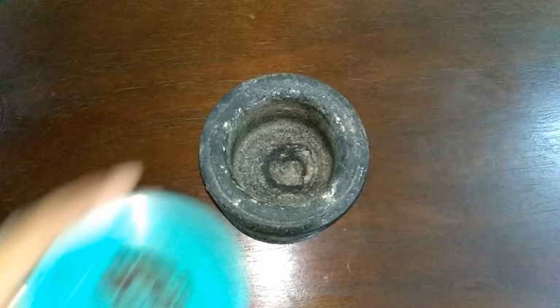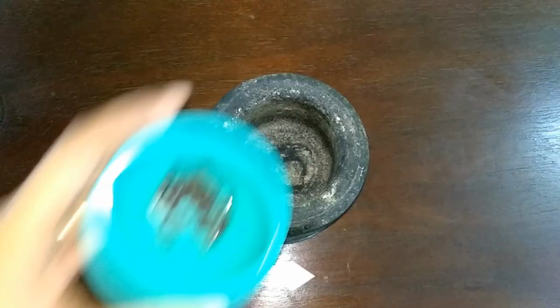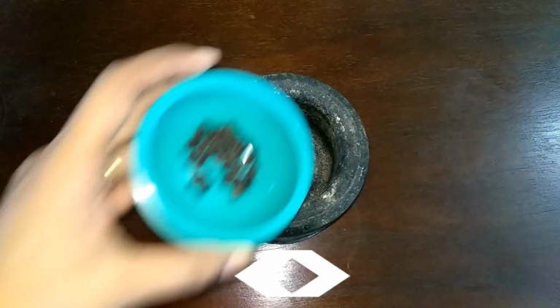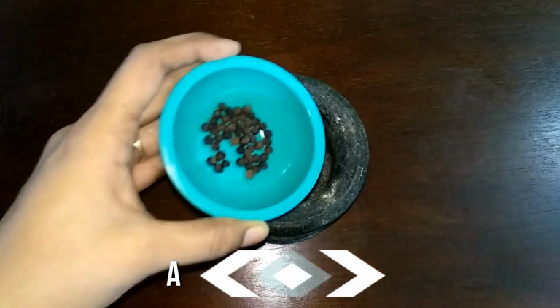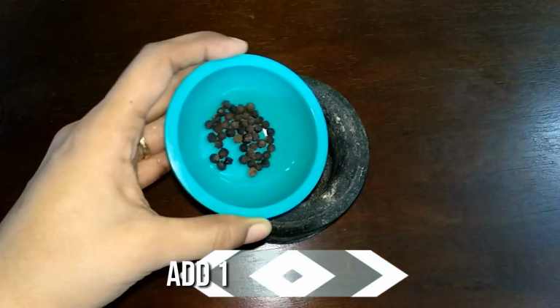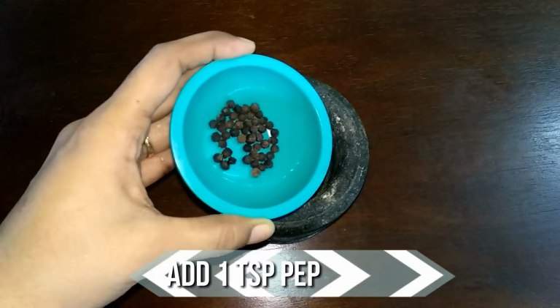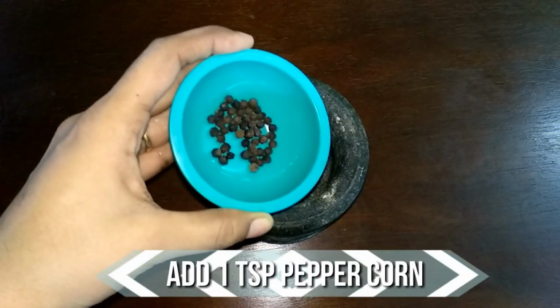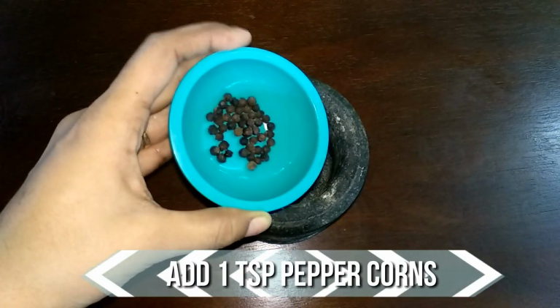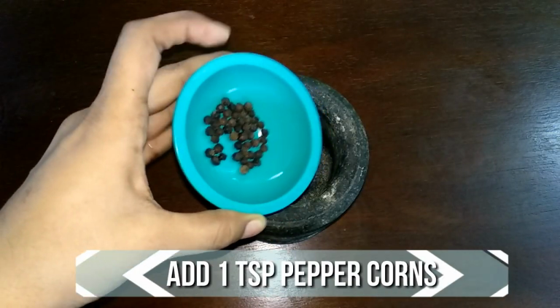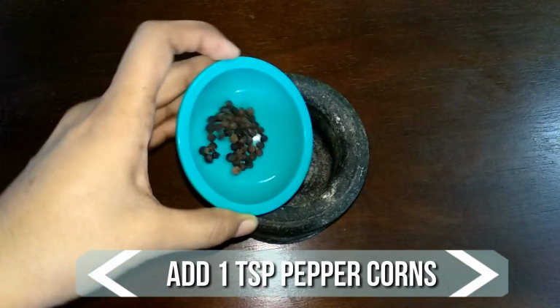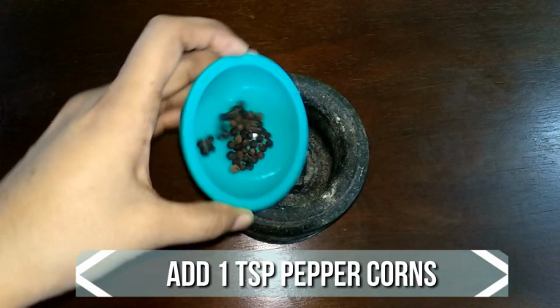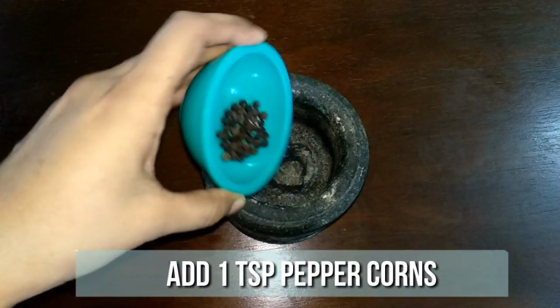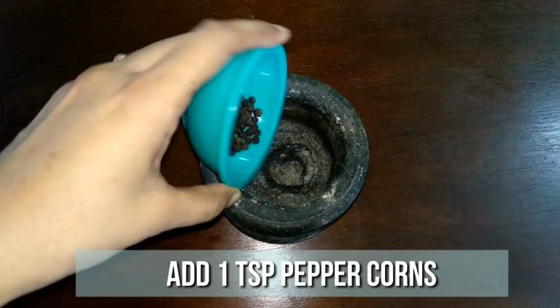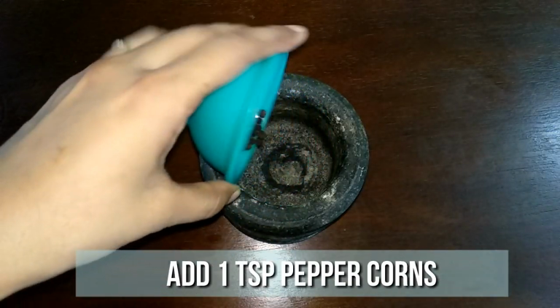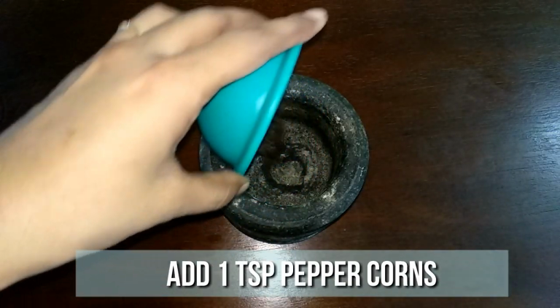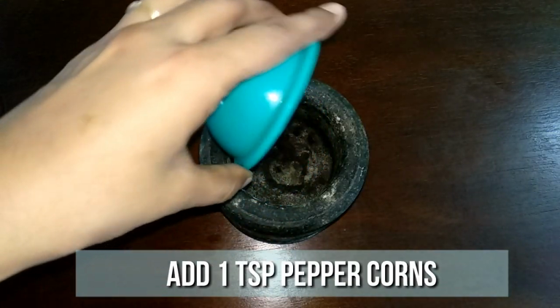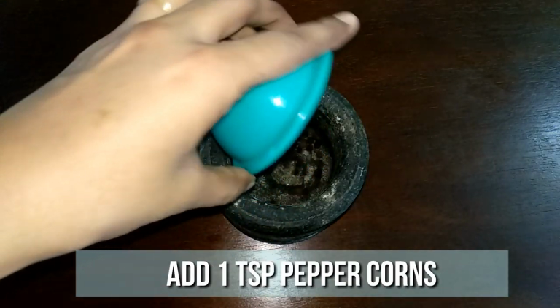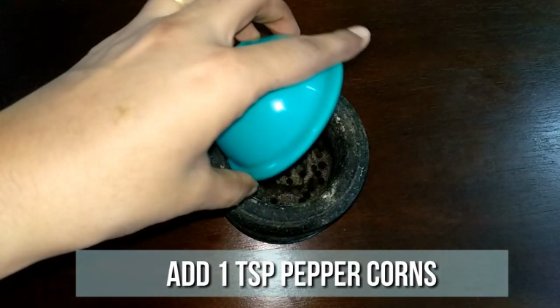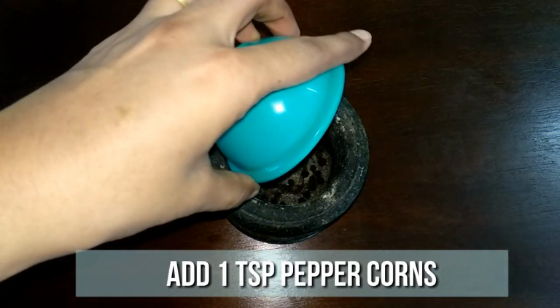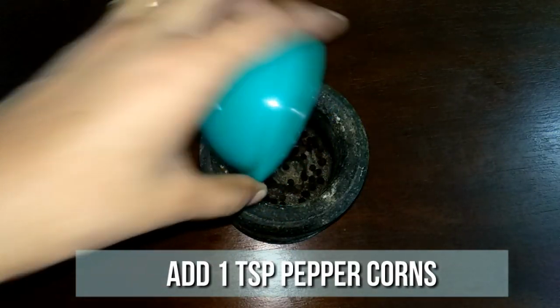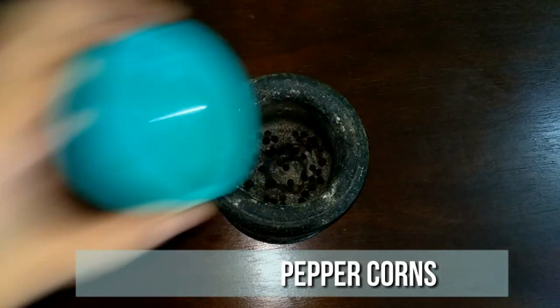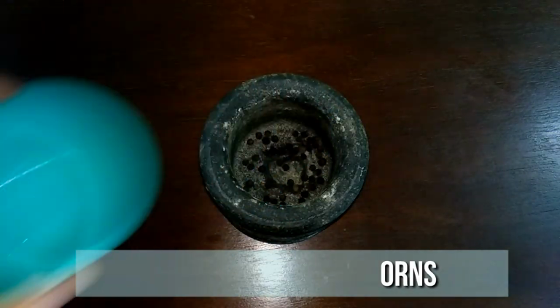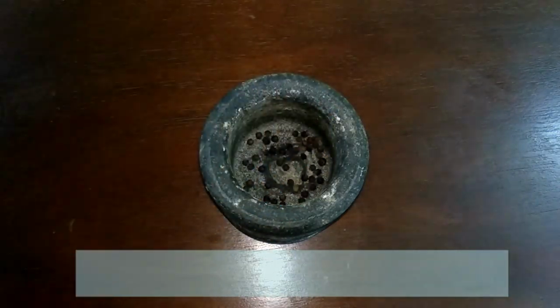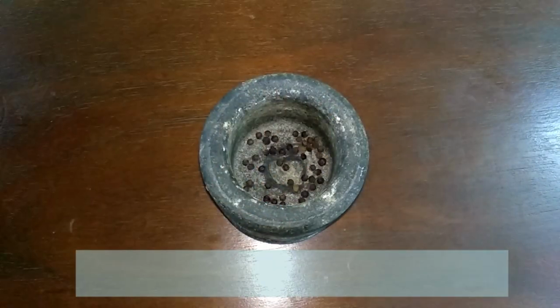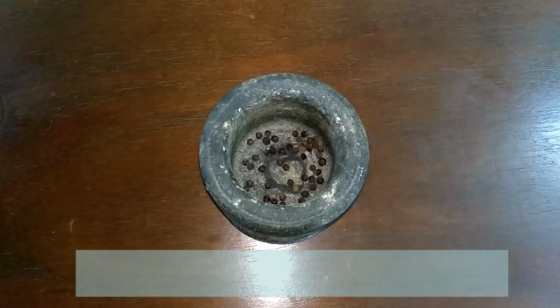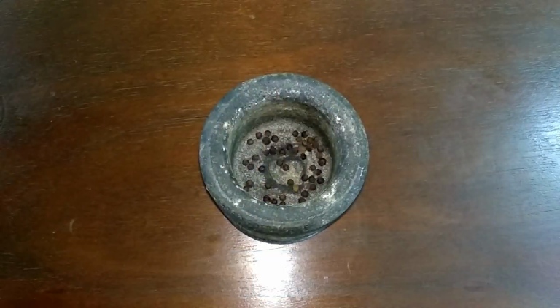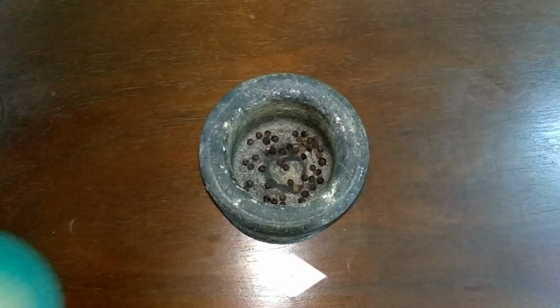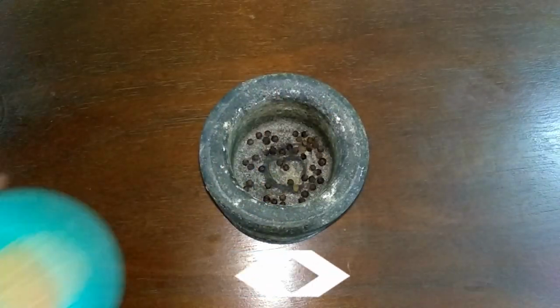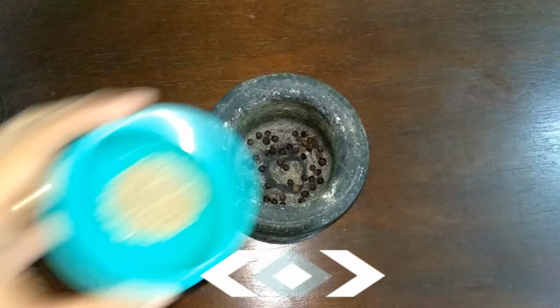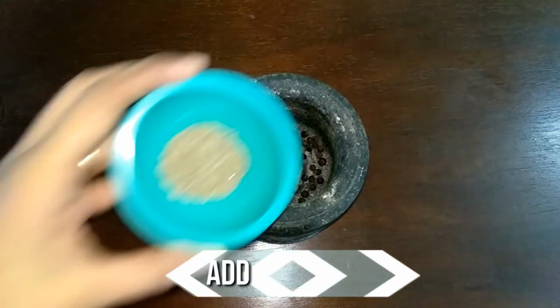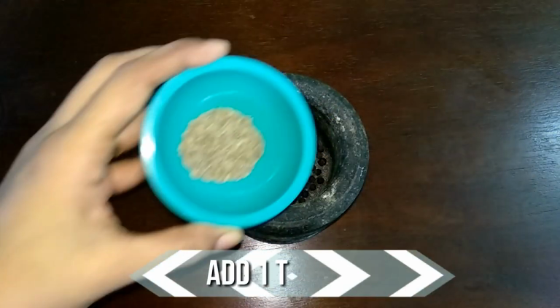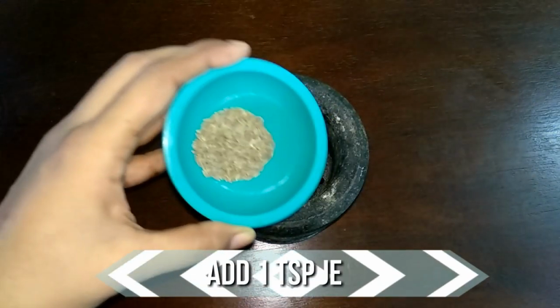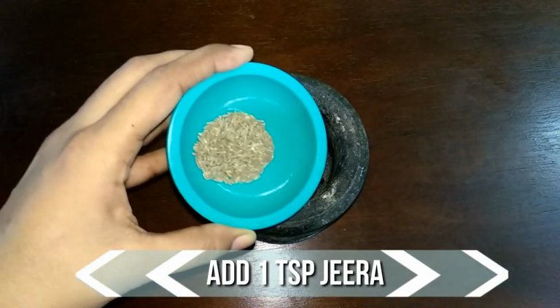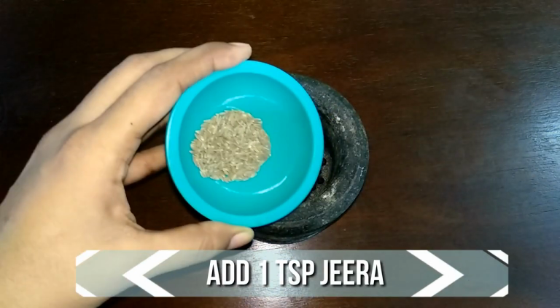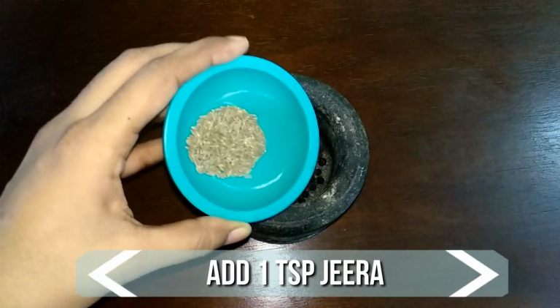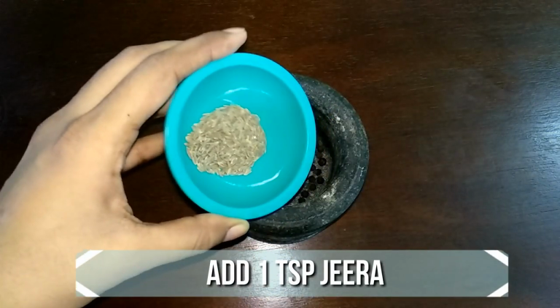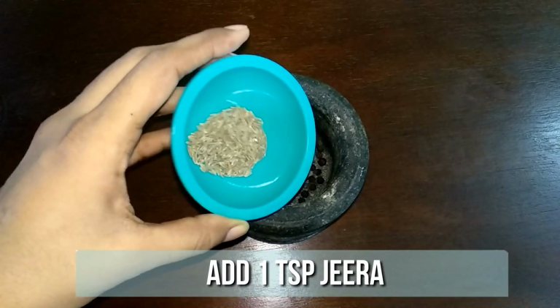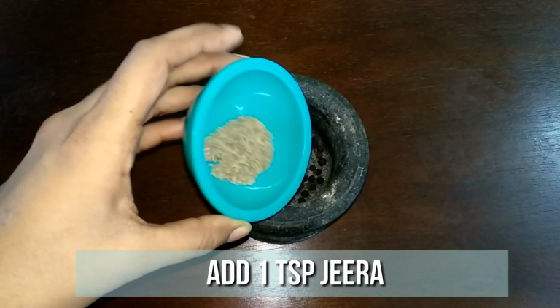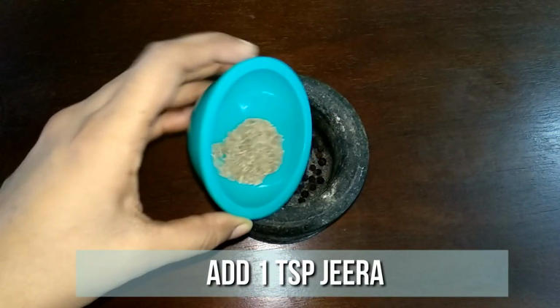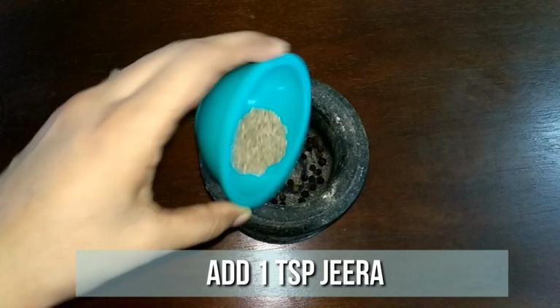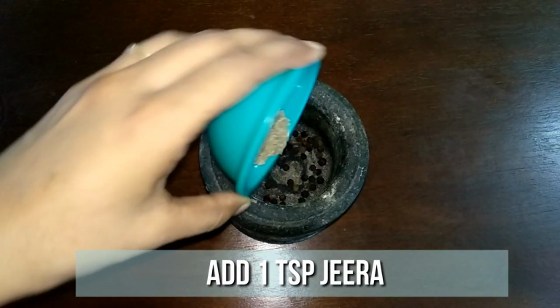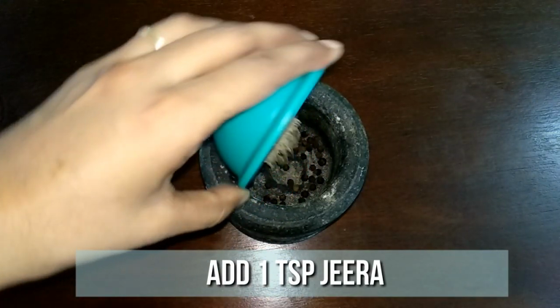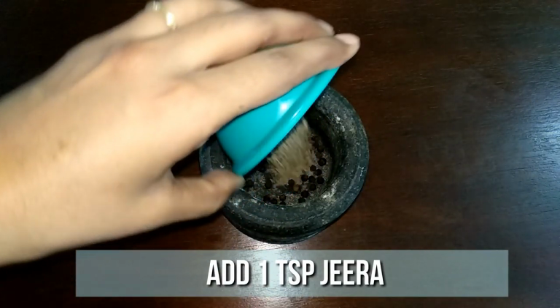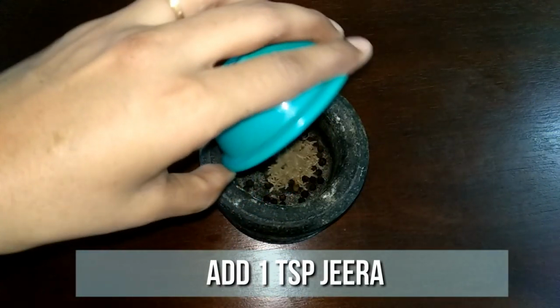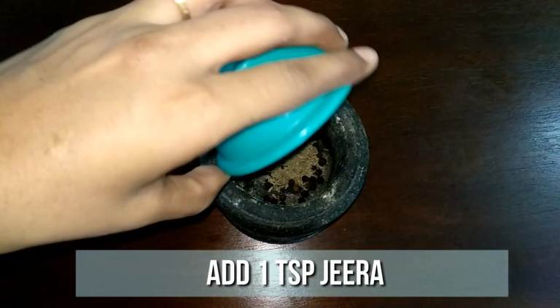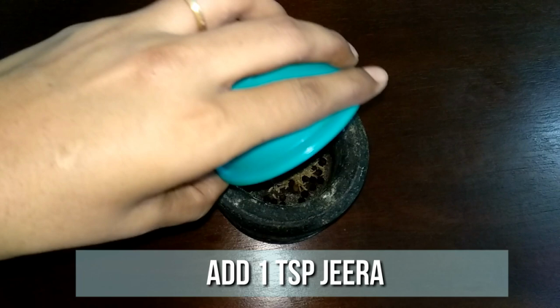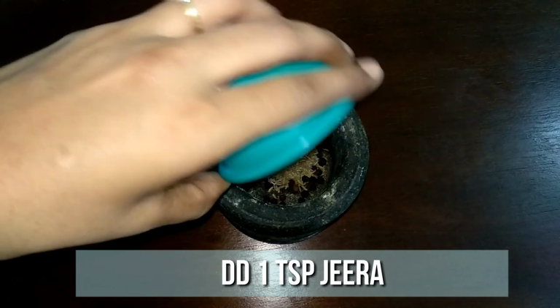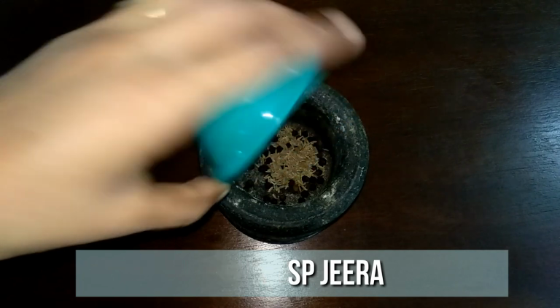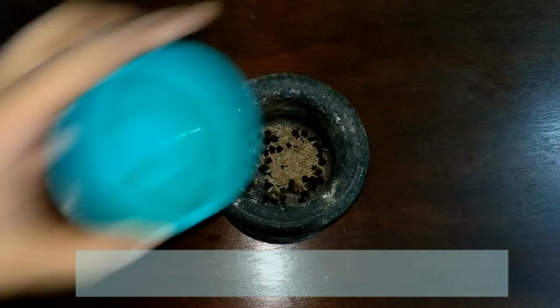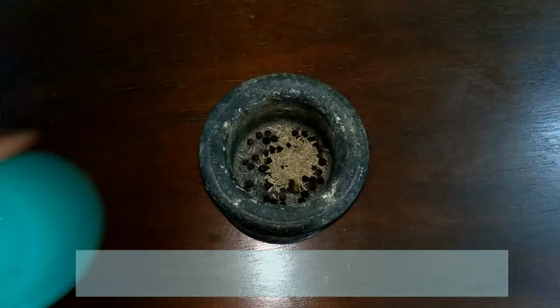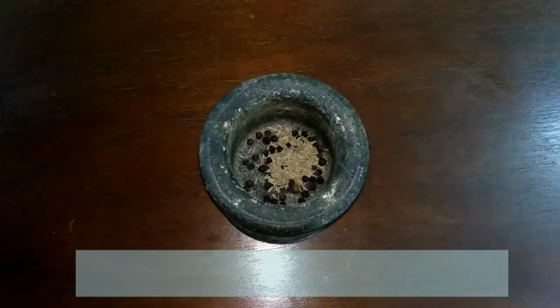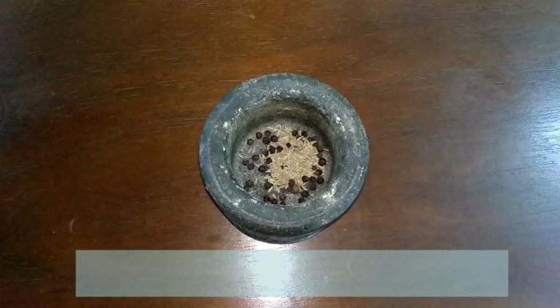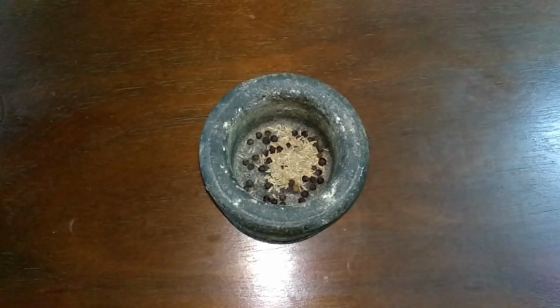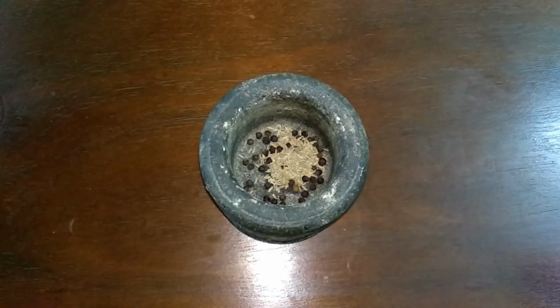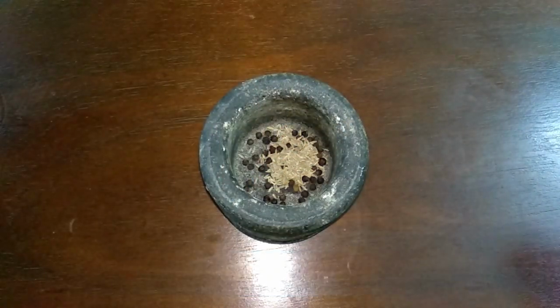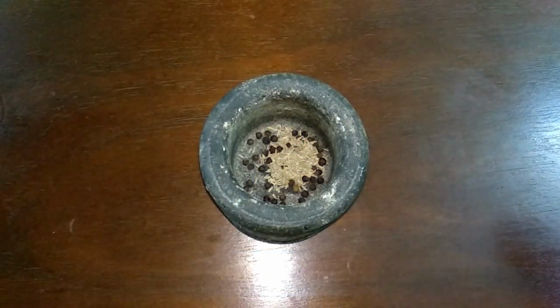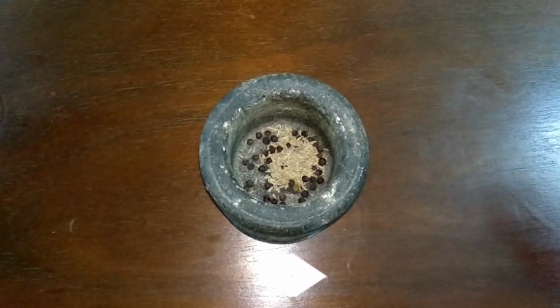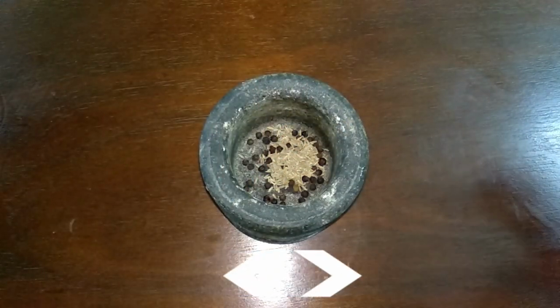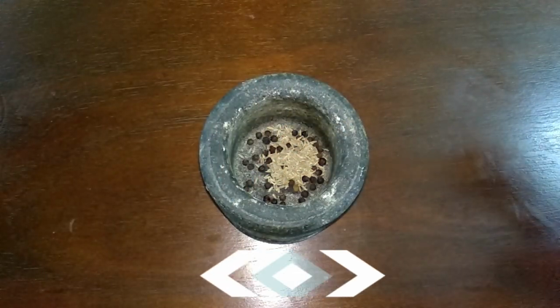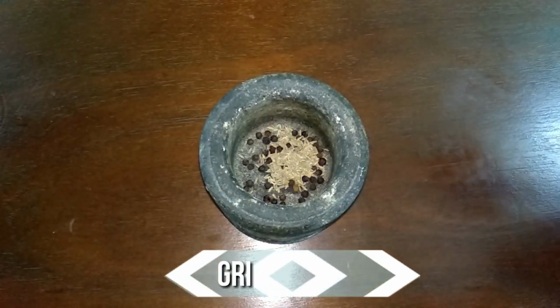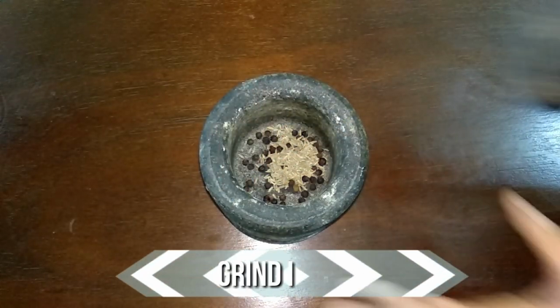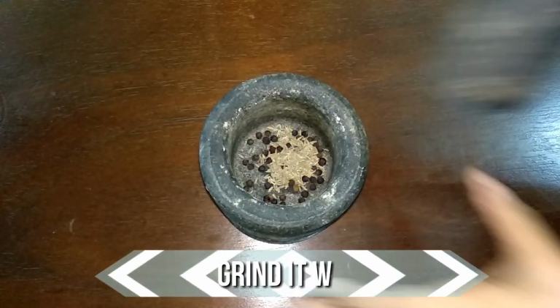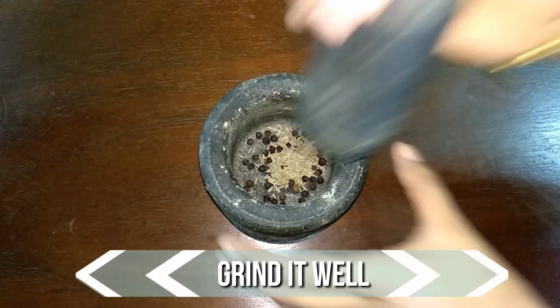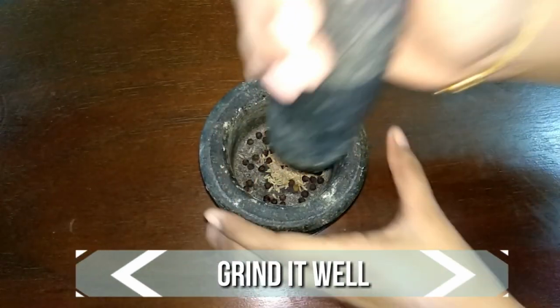To a mortar and pestle, add 1 teaspoon of peppercorns and 1 teaspoon of jeera. Grind this to a fine powder.